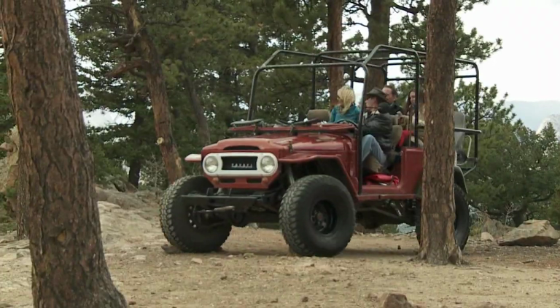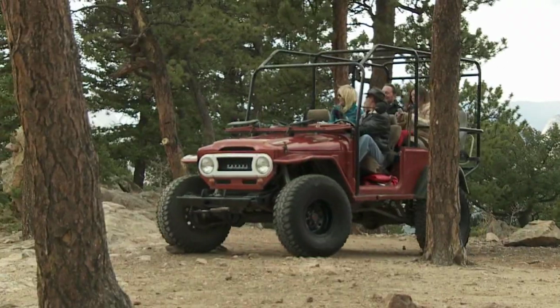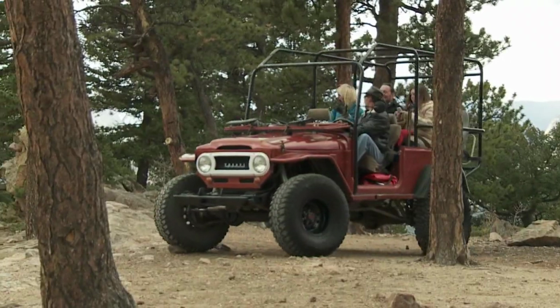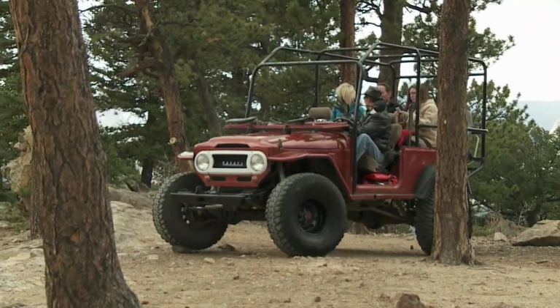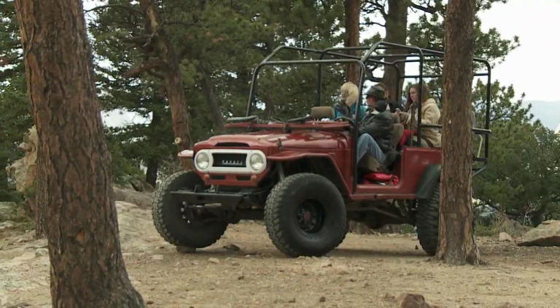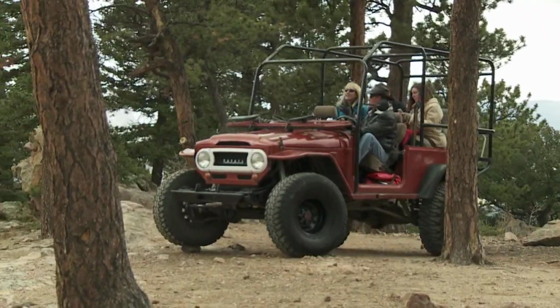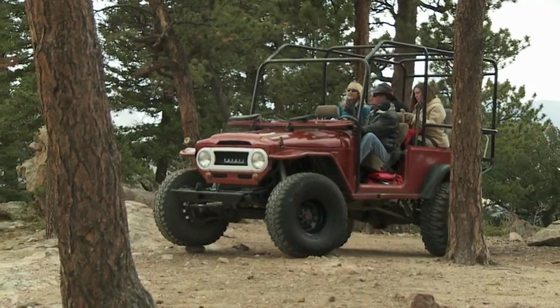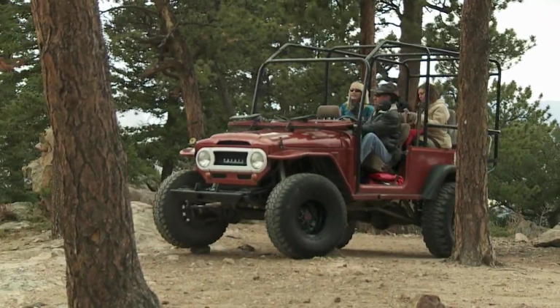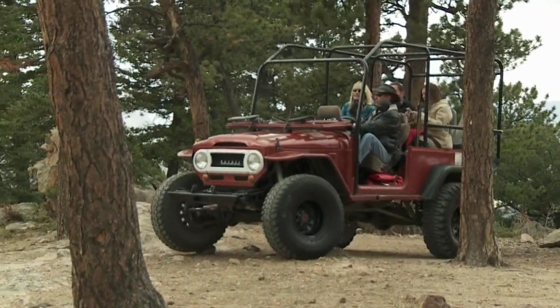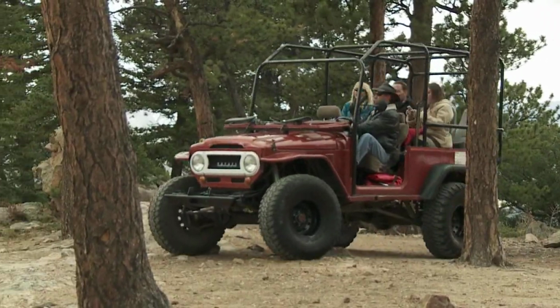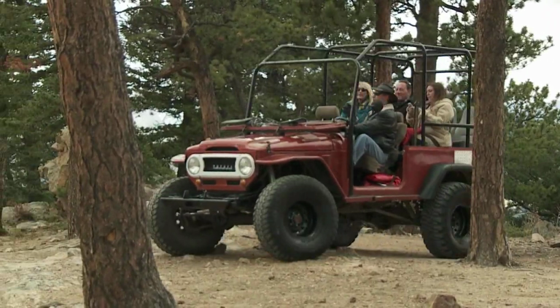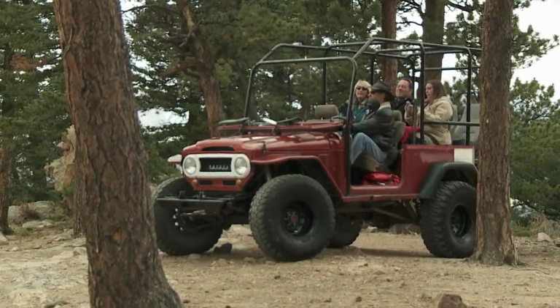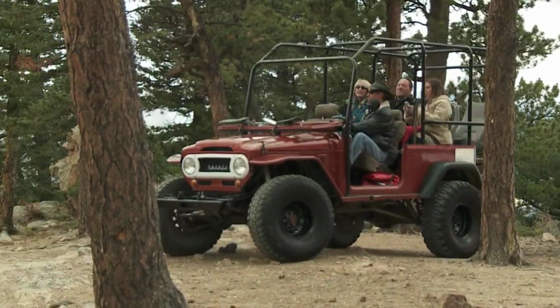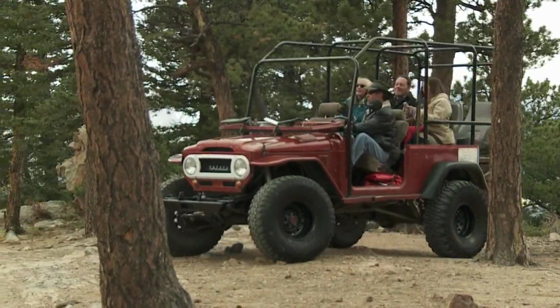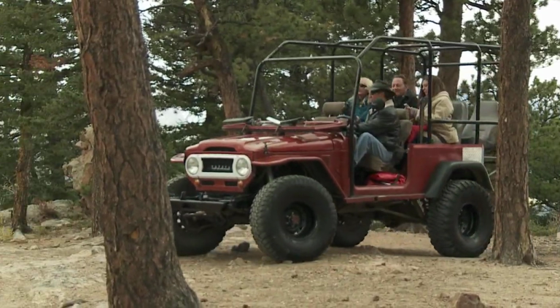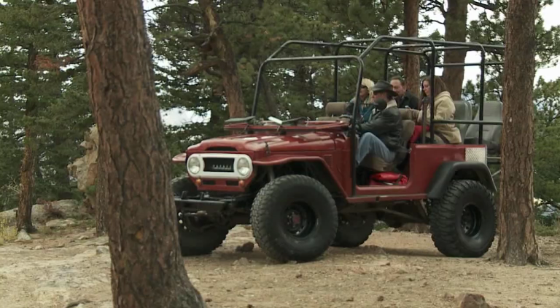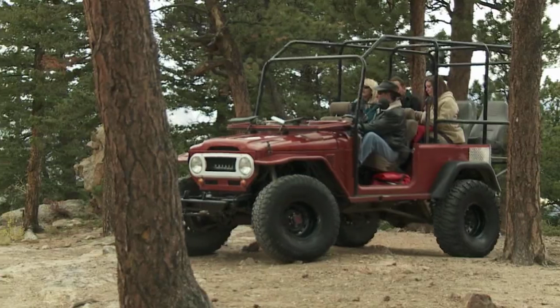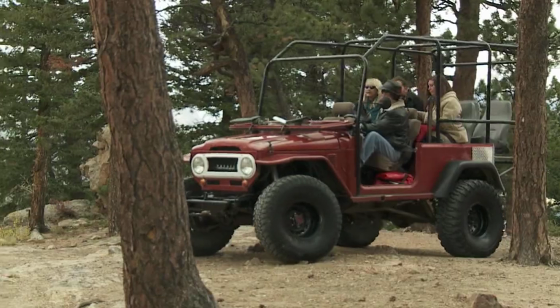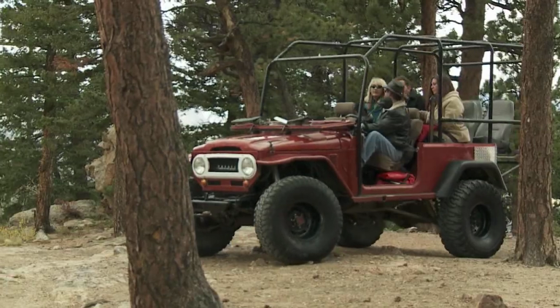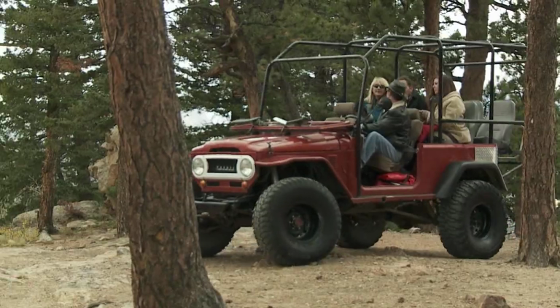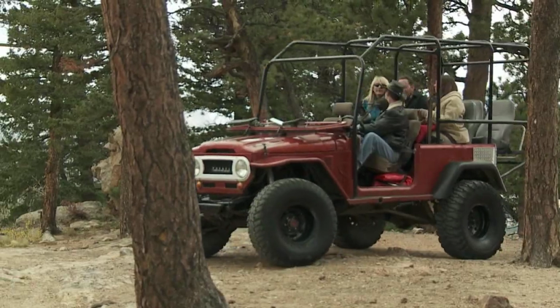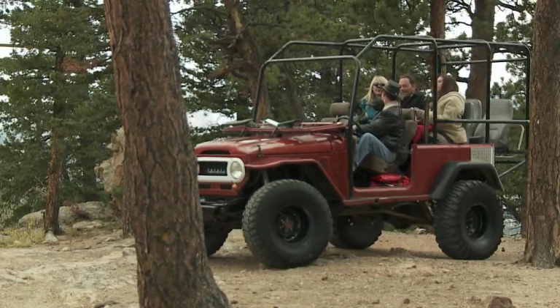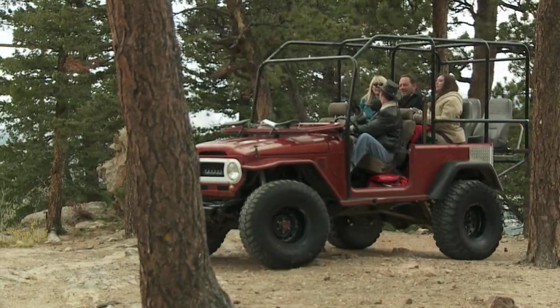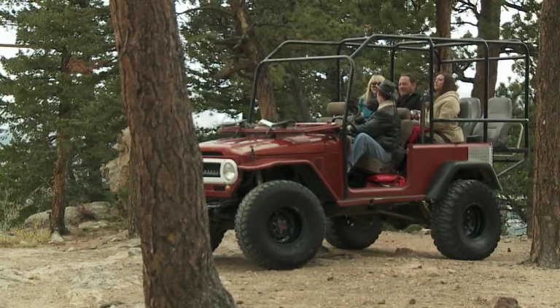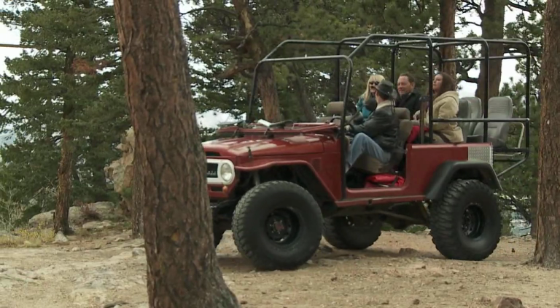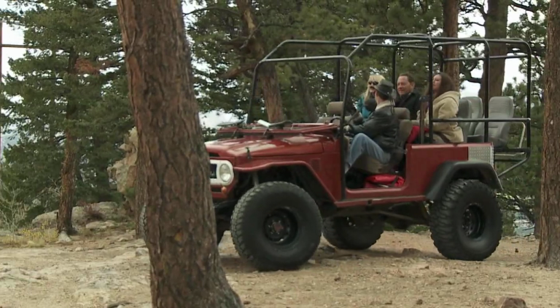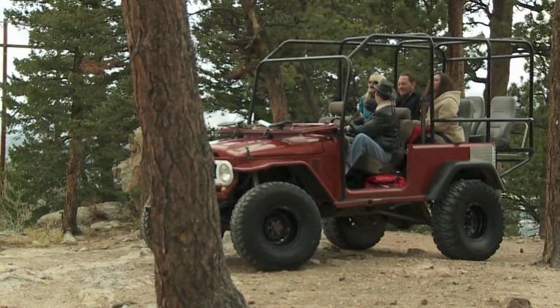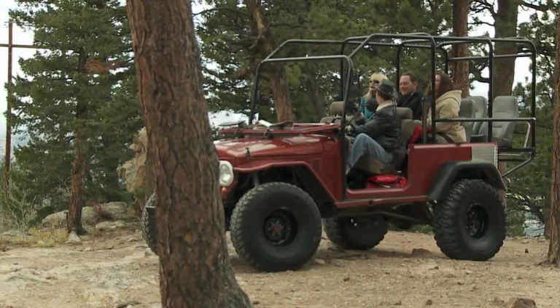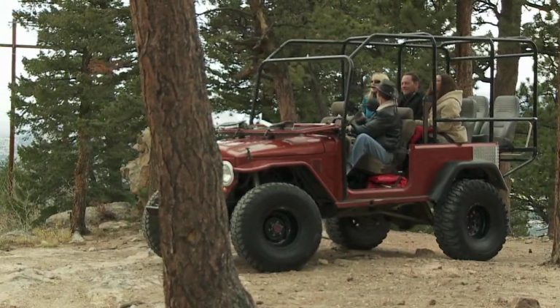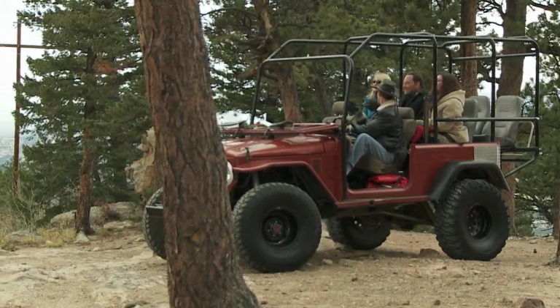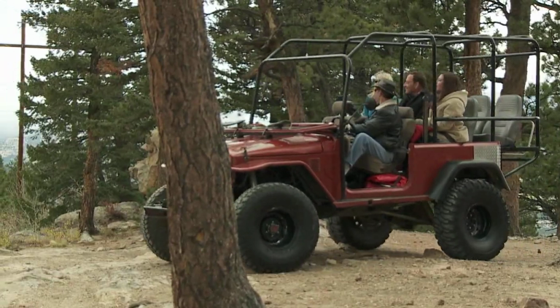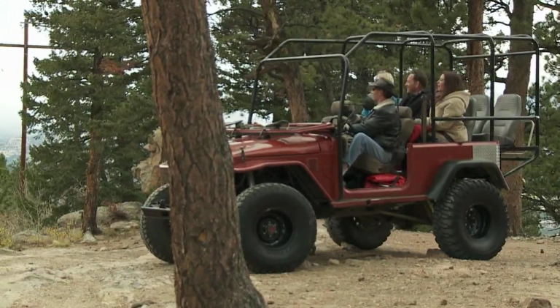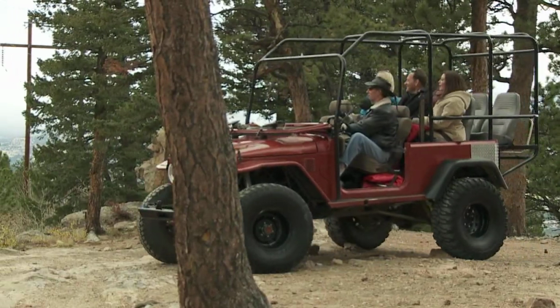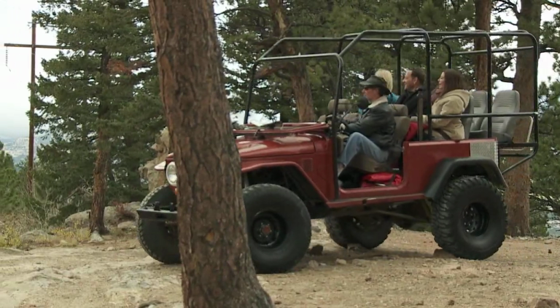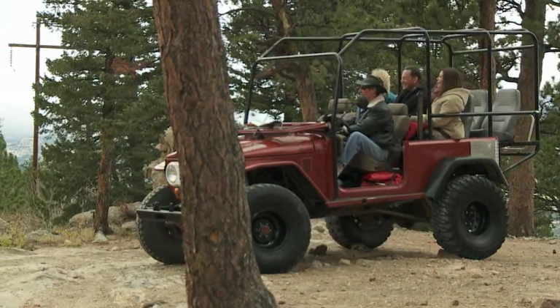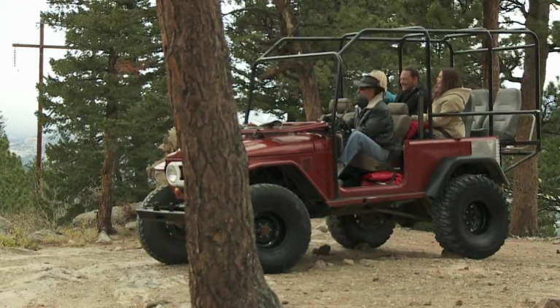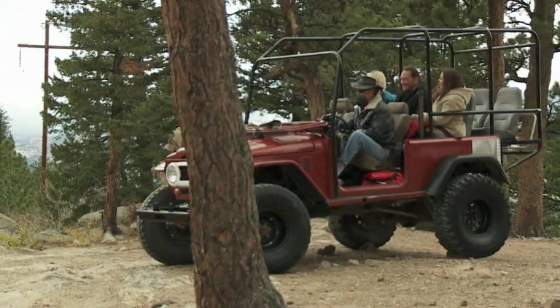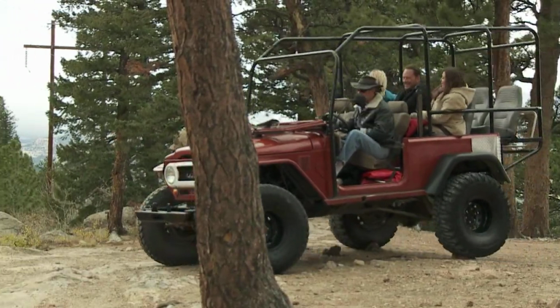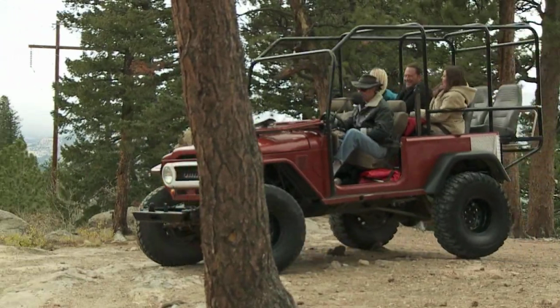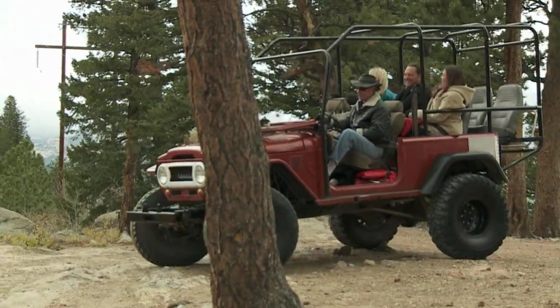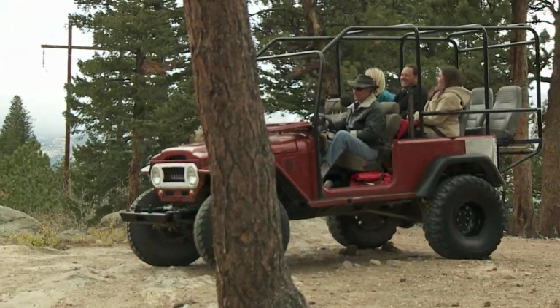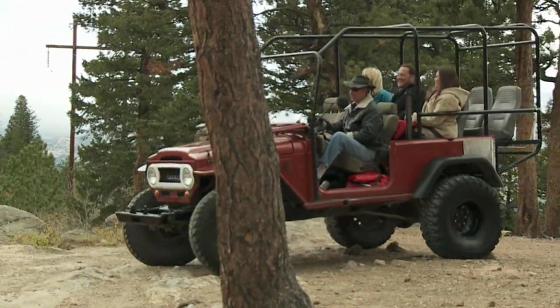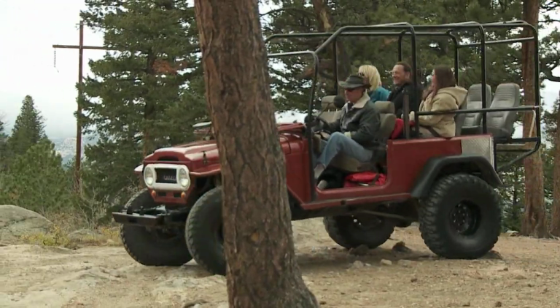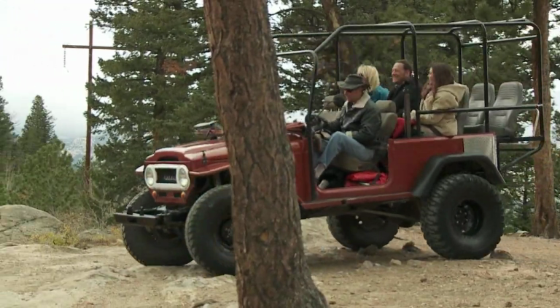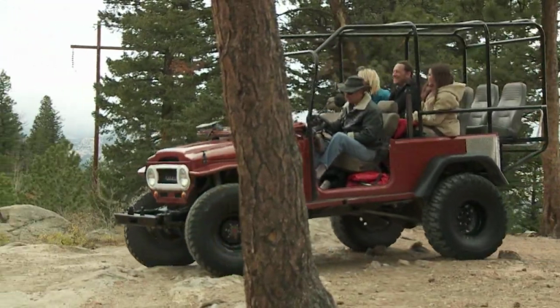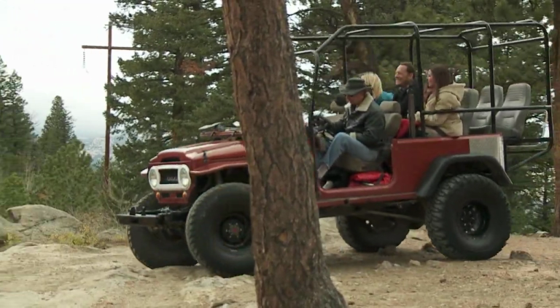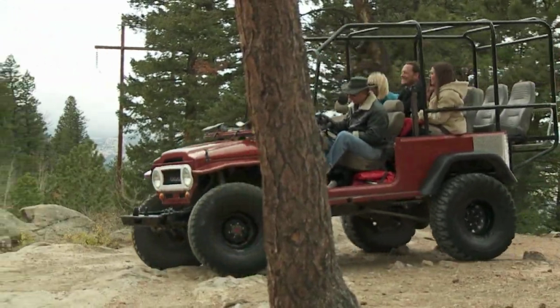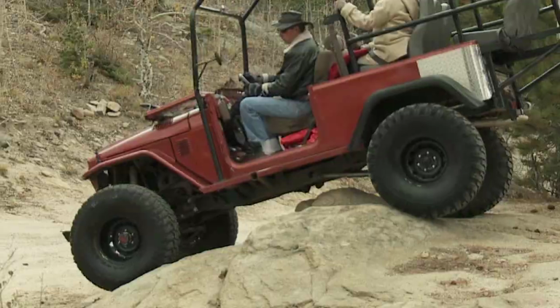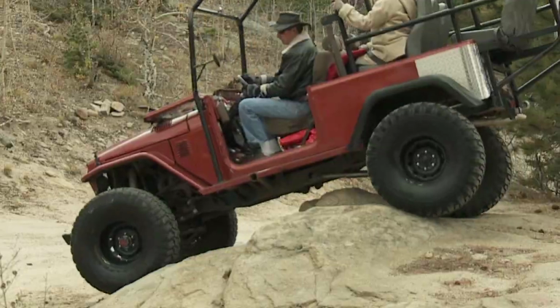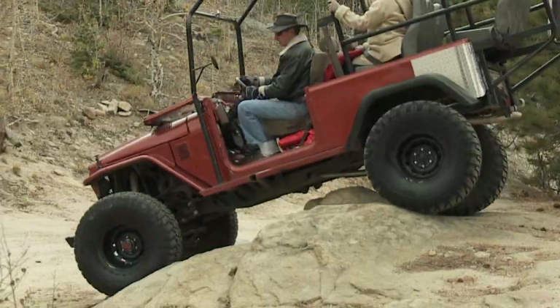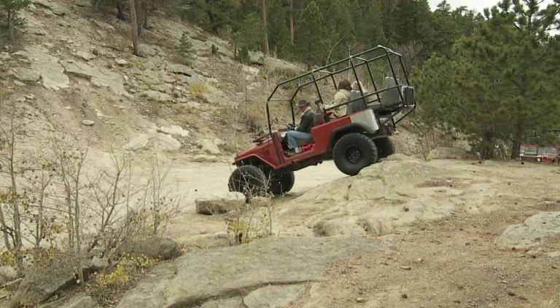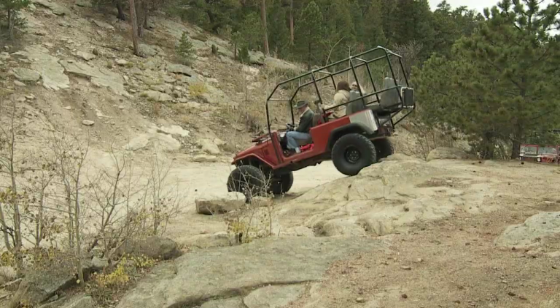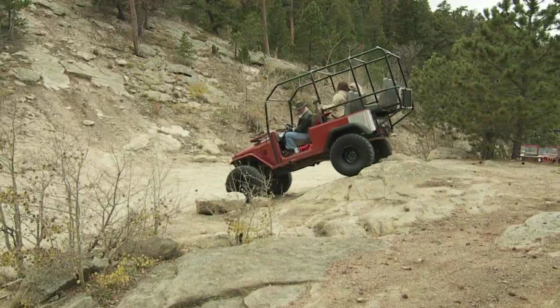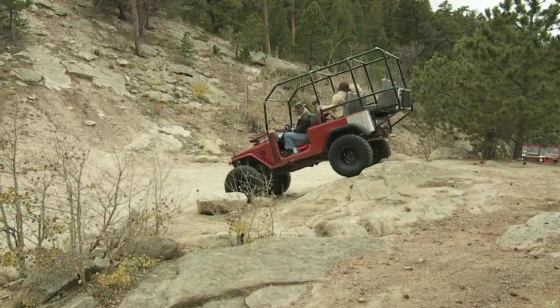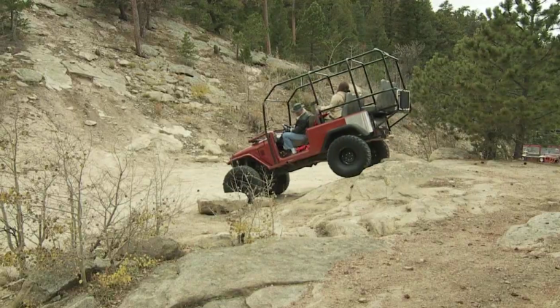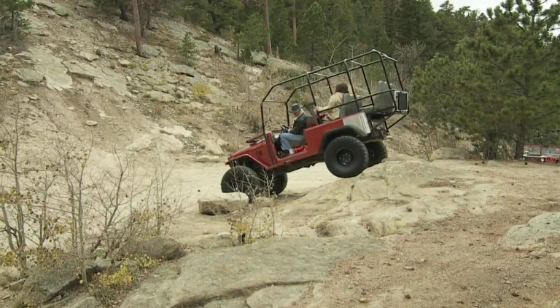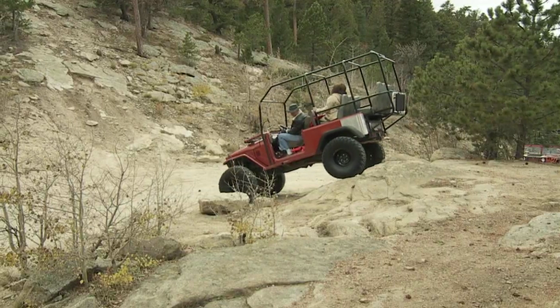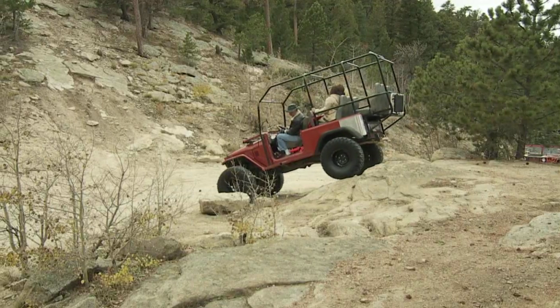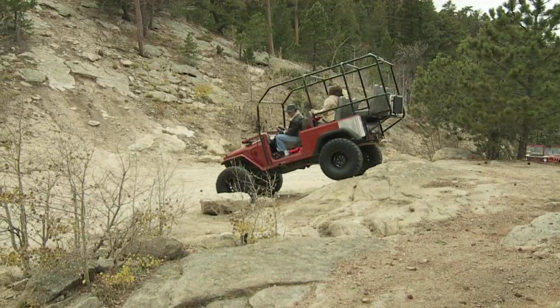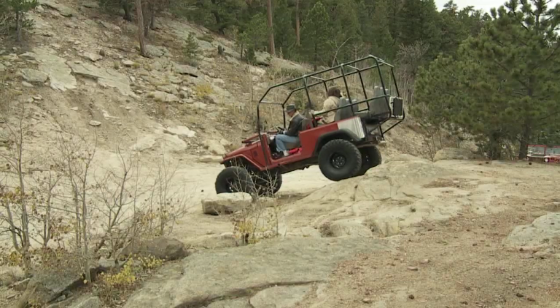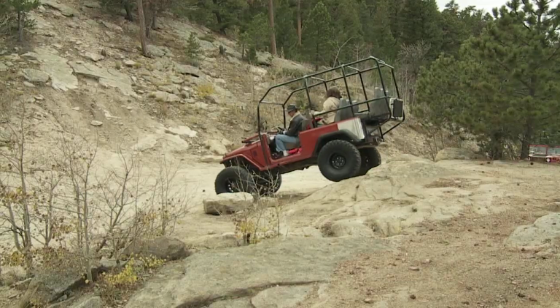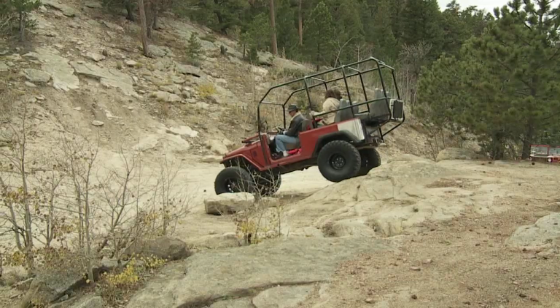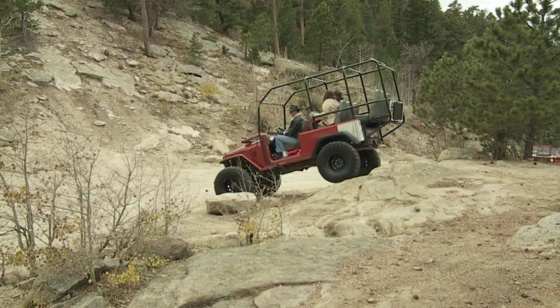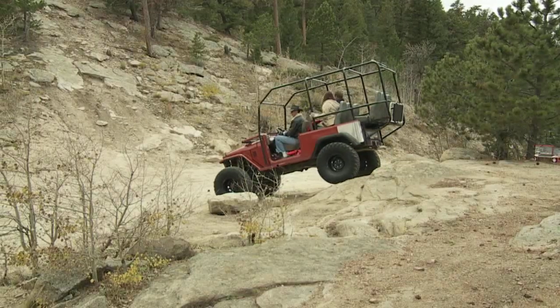So we can go down Mamby Pamby or we can go down Cliff Diver. Of course we're going Cliff Diver, and we conquer our first big obstacle.